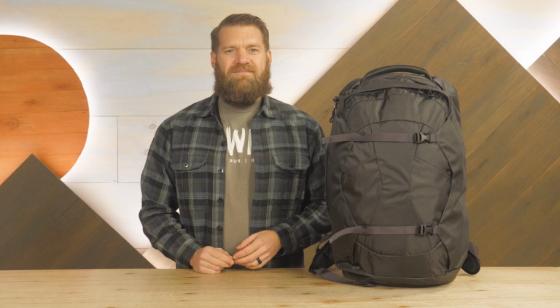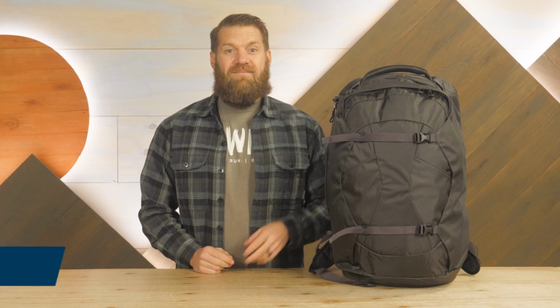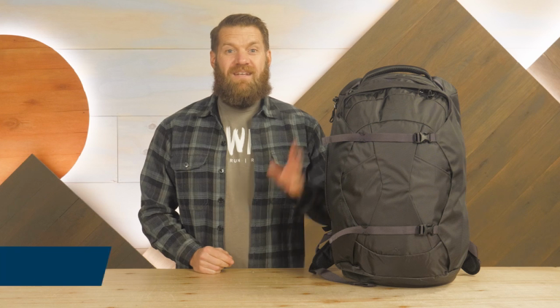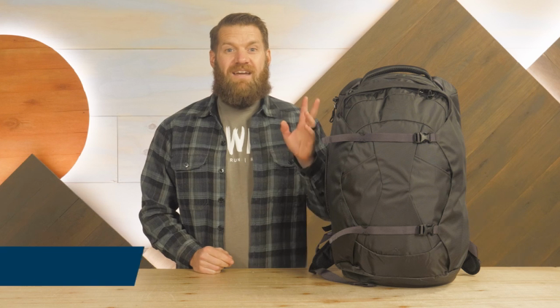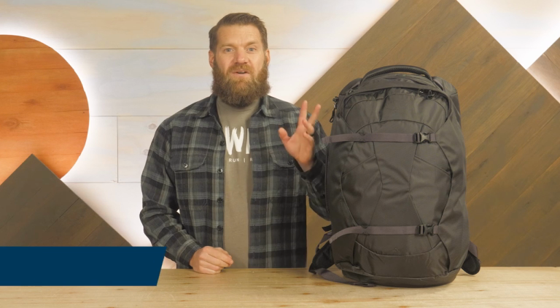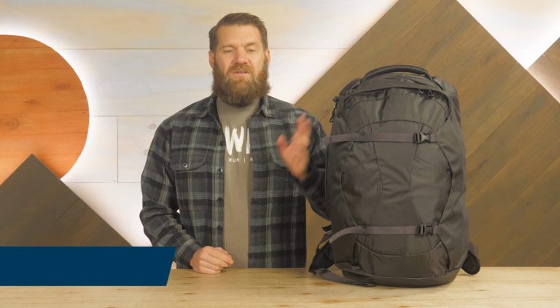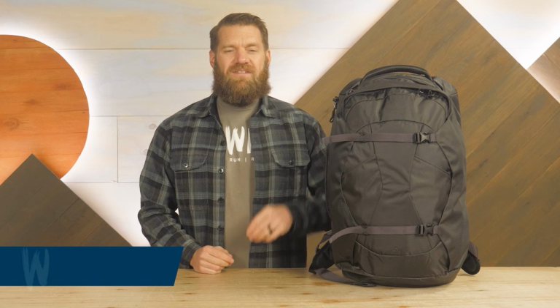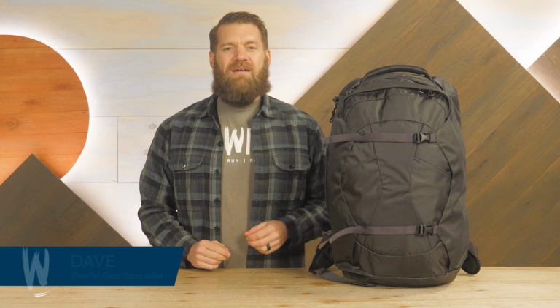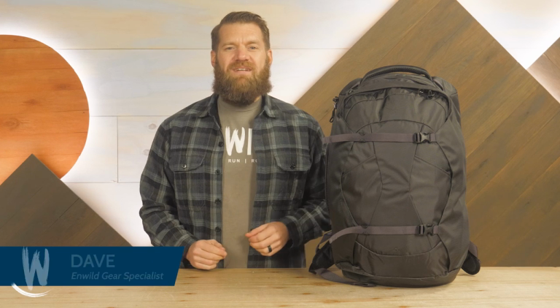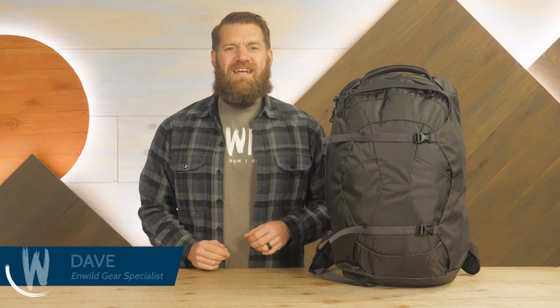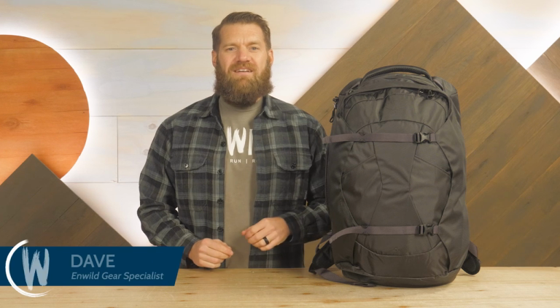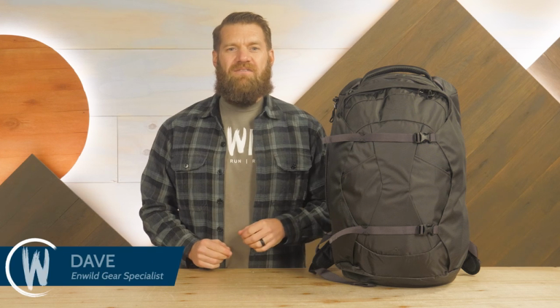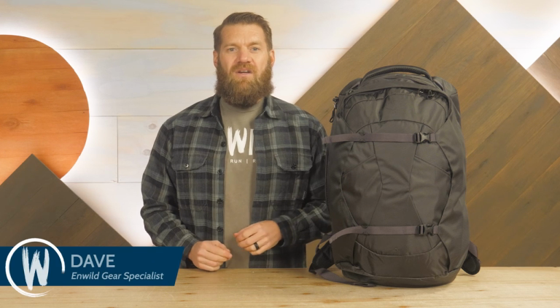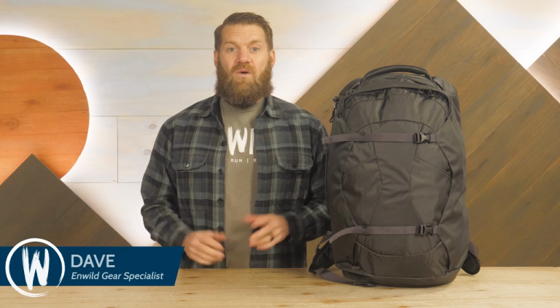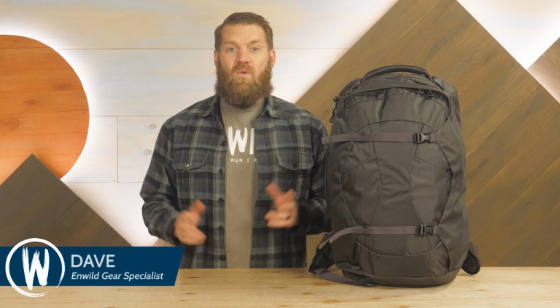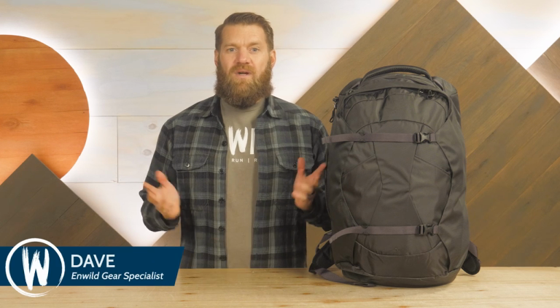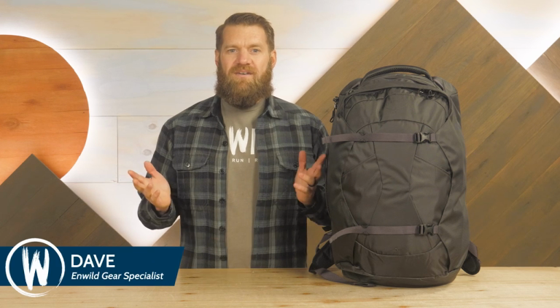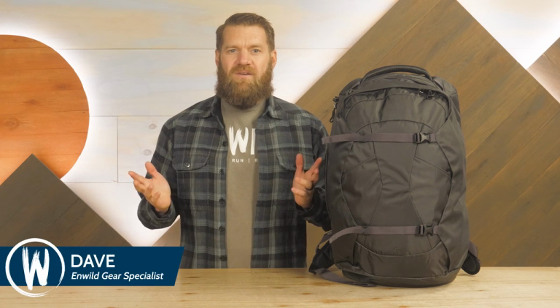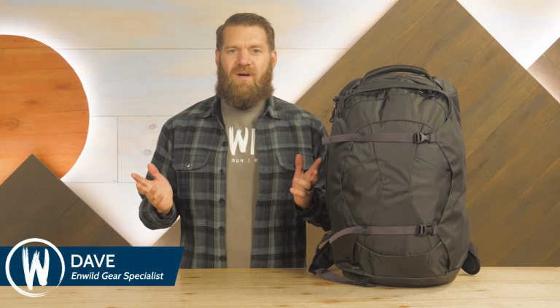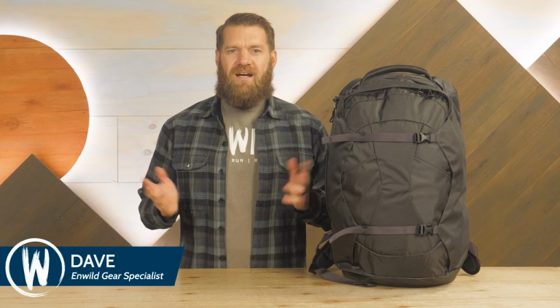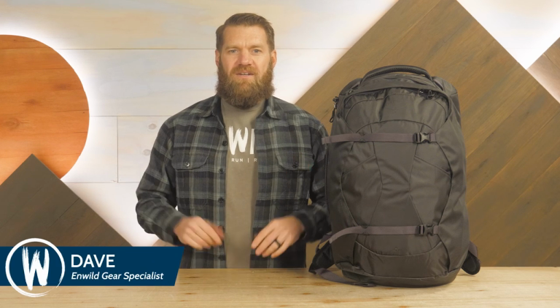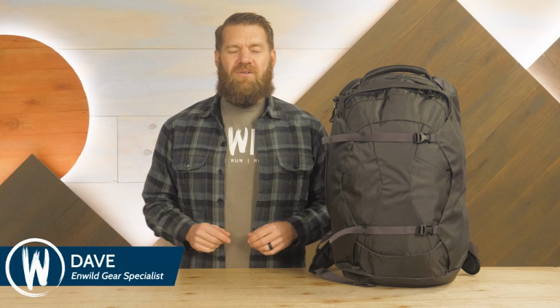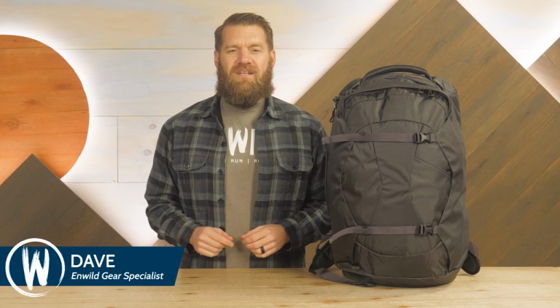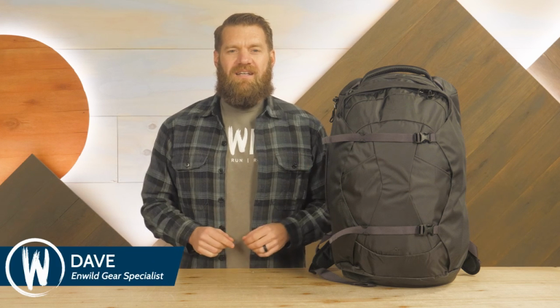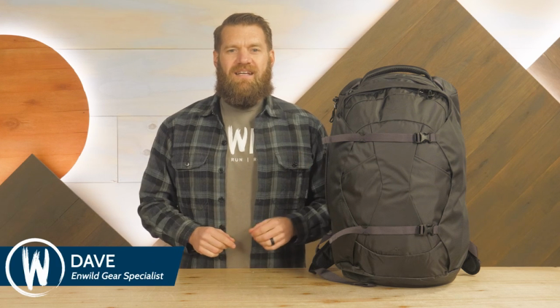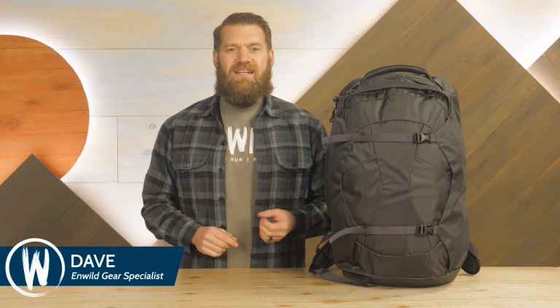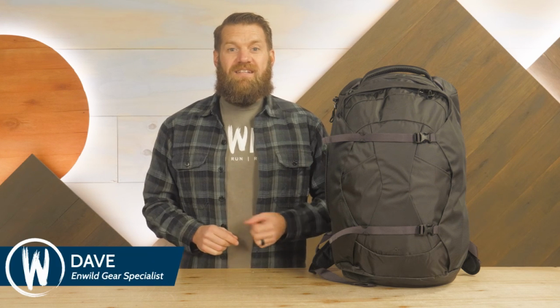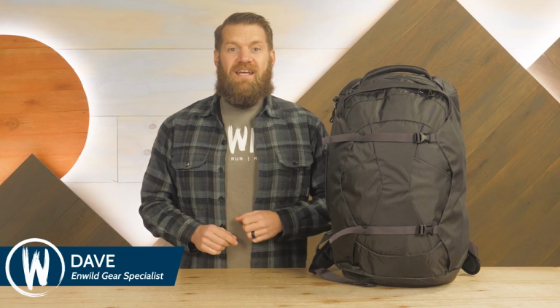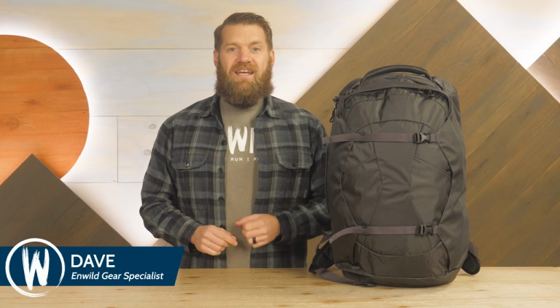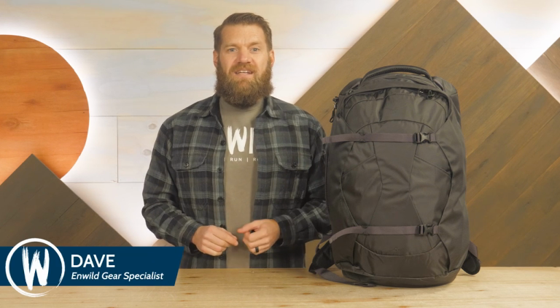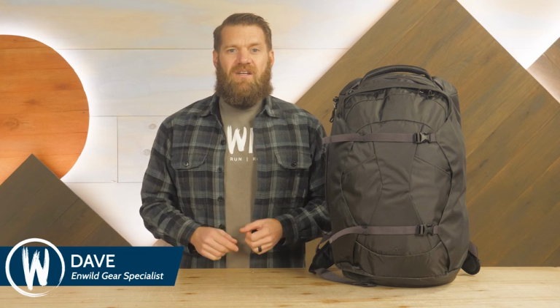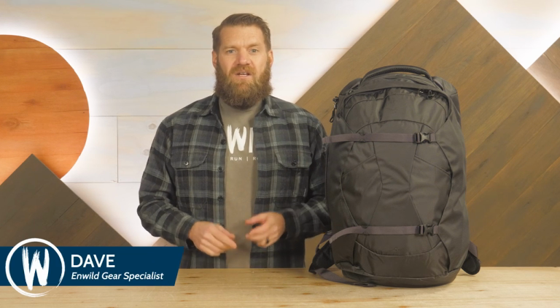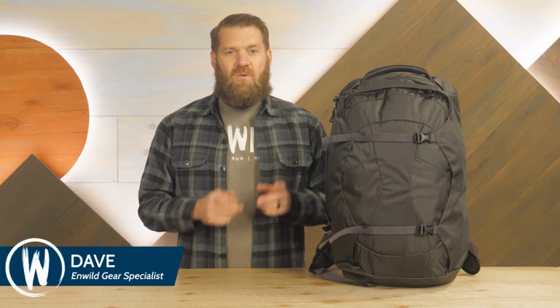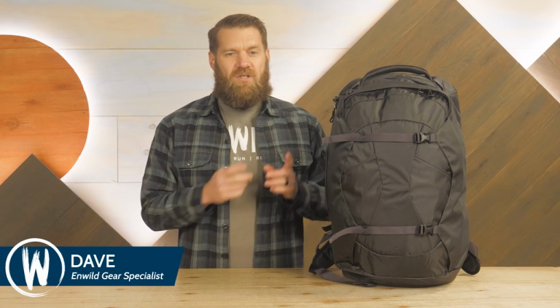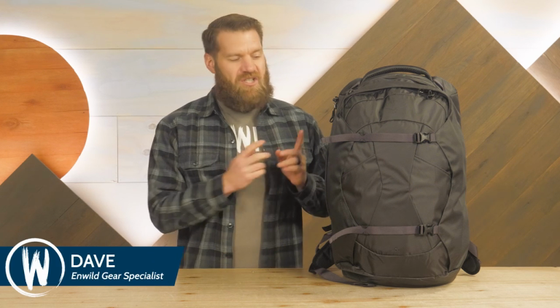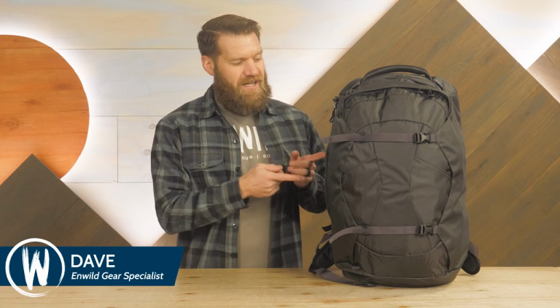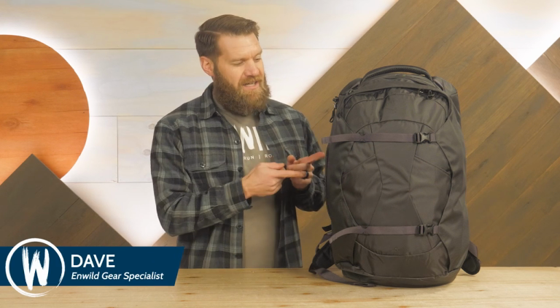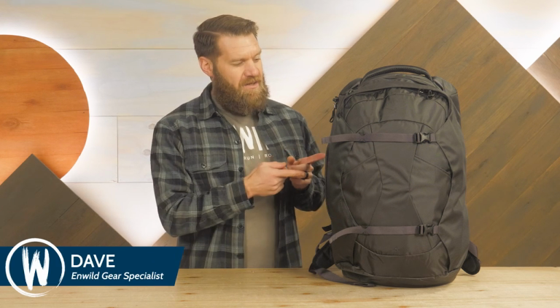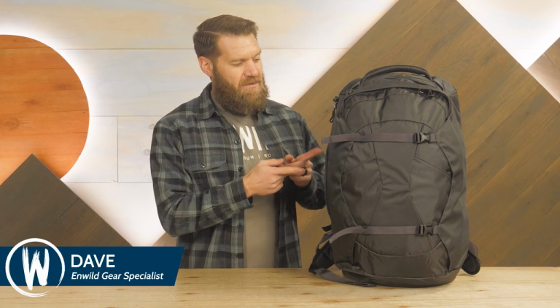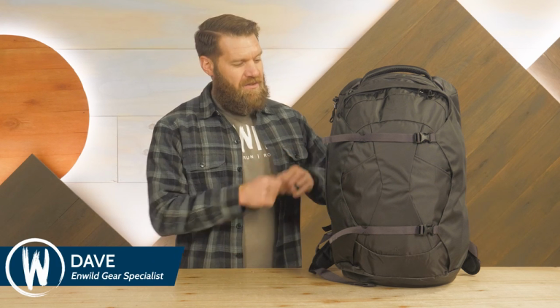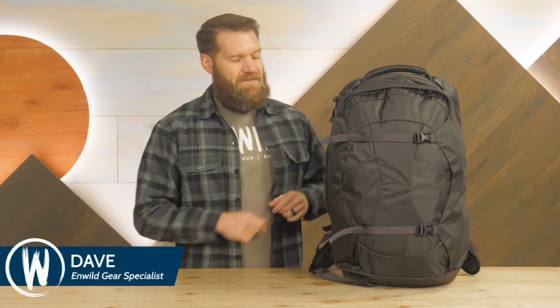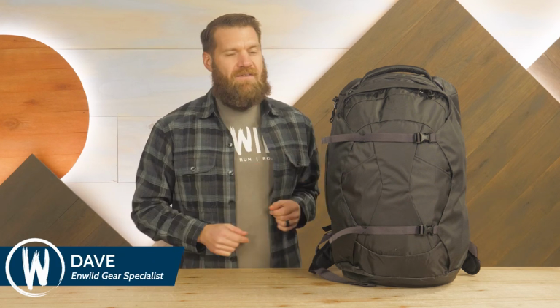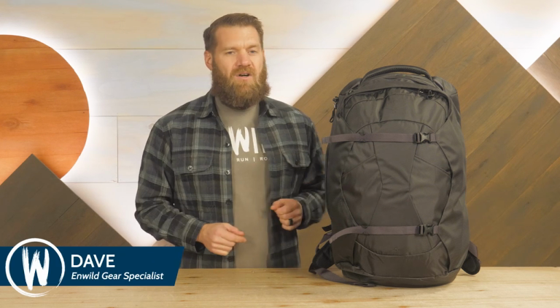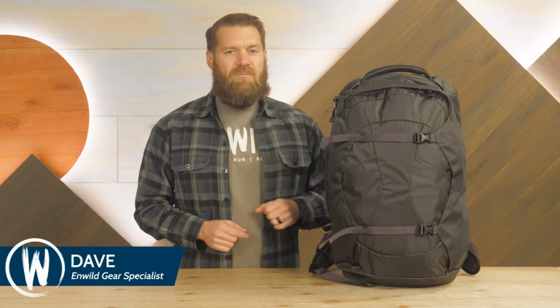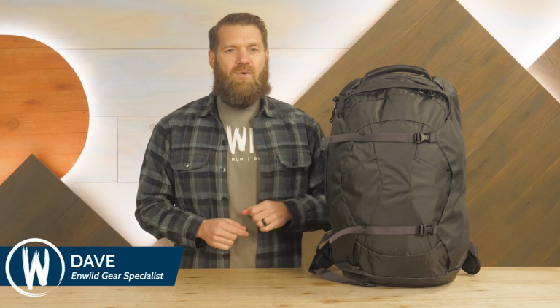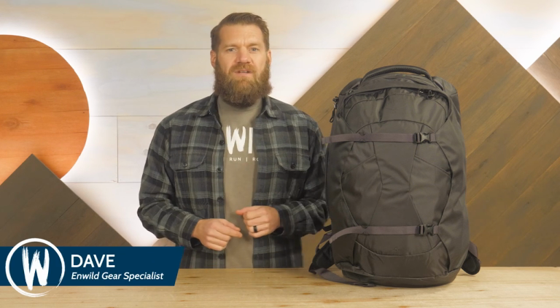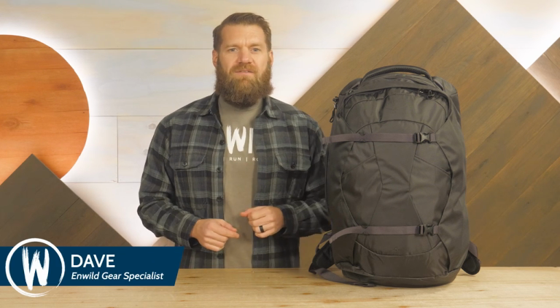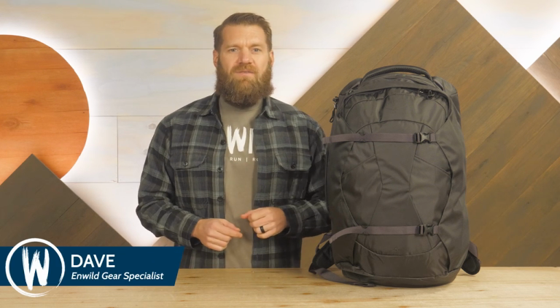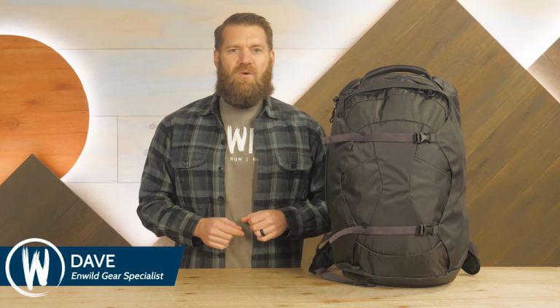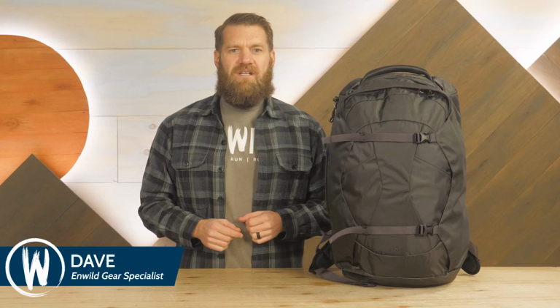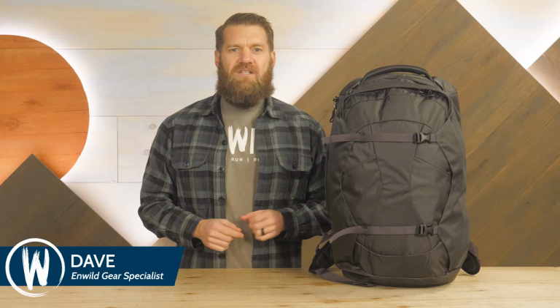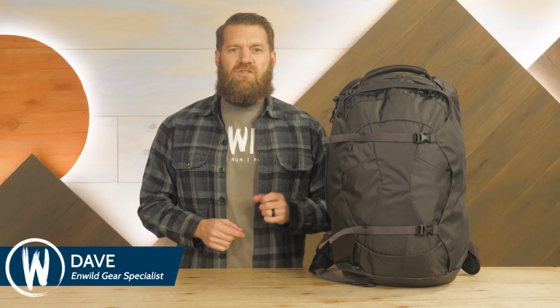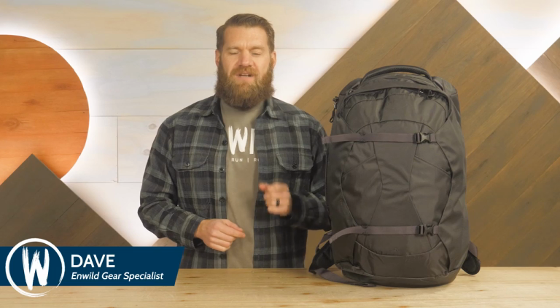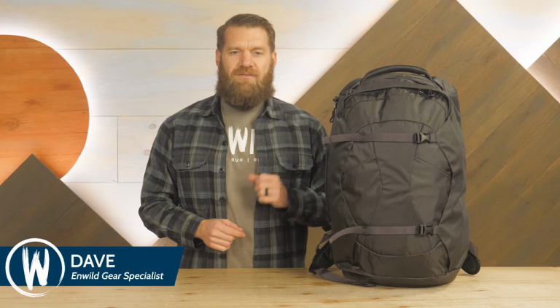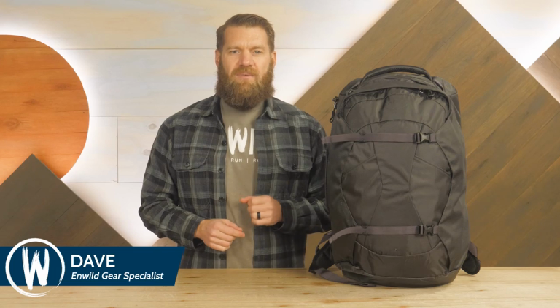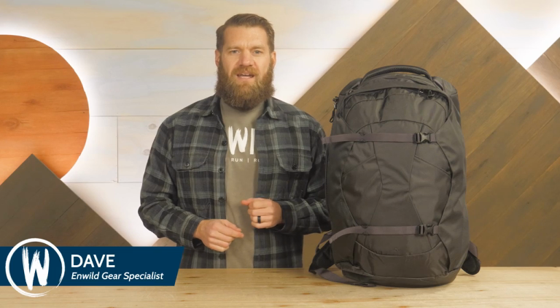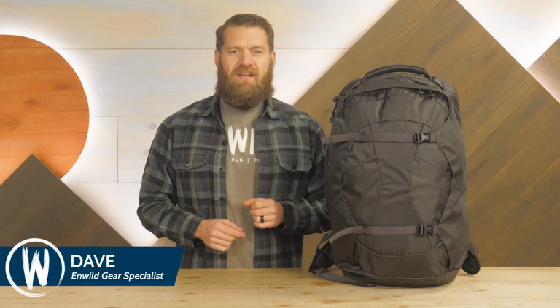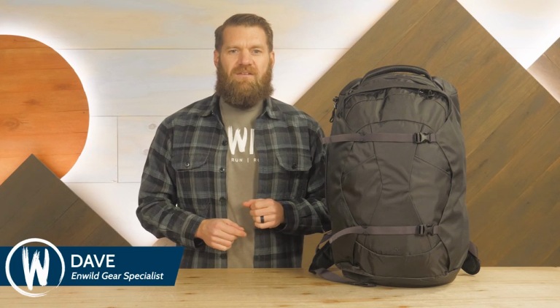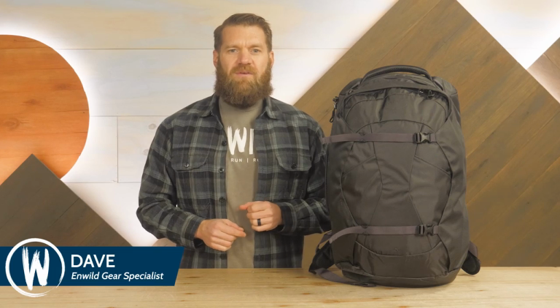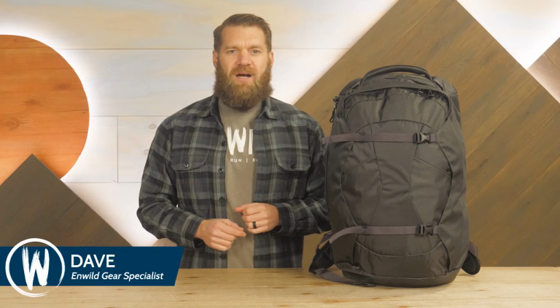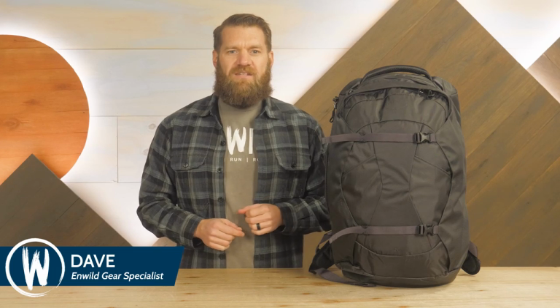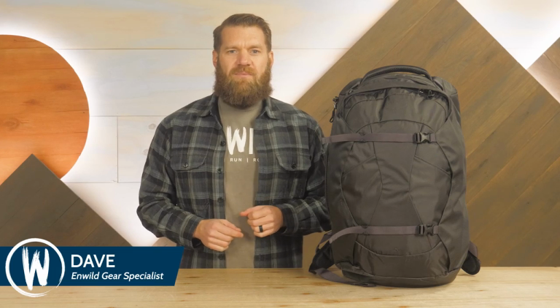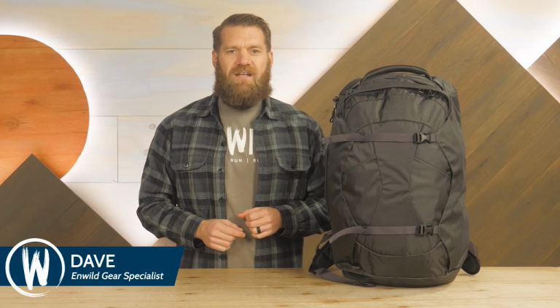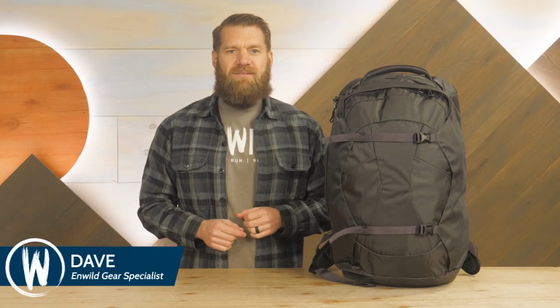Hi folks, I'm Dave, we're in Wild, and today we're checking out the Farpoint 40 Travel Pack from Osprey.